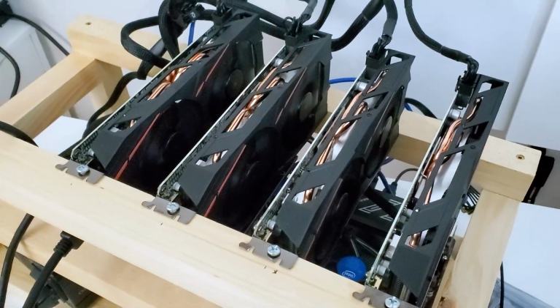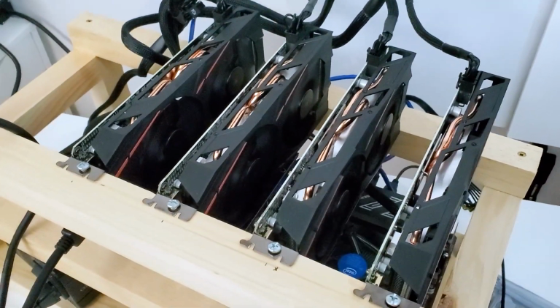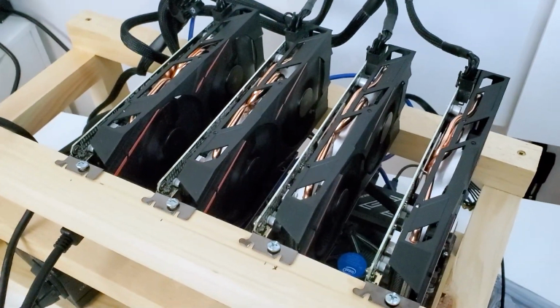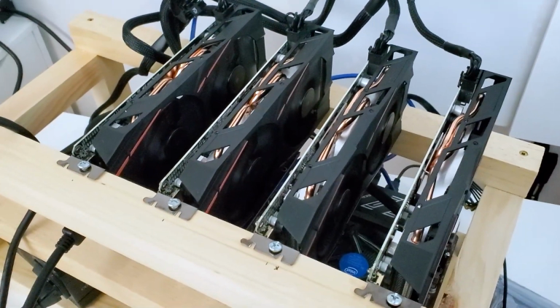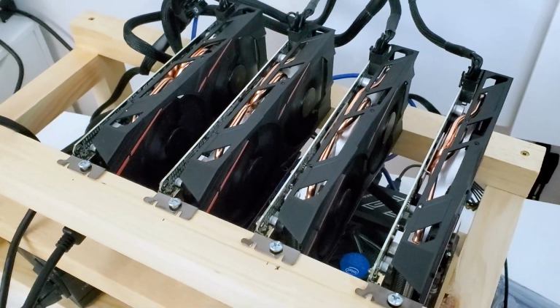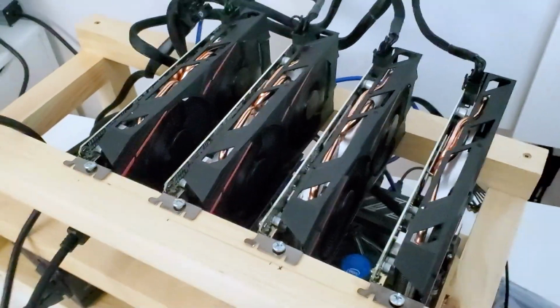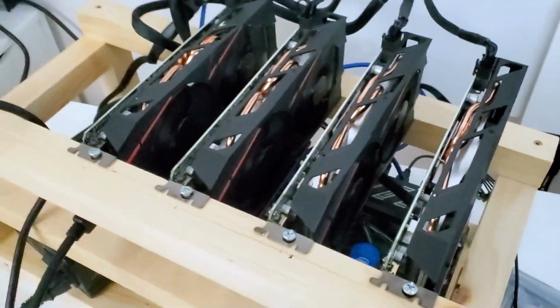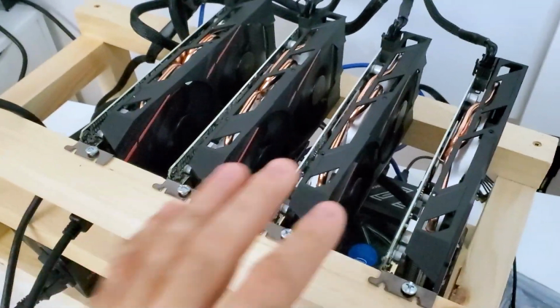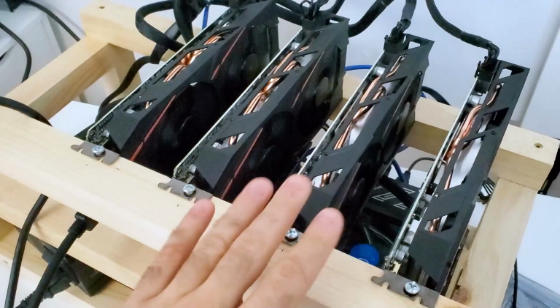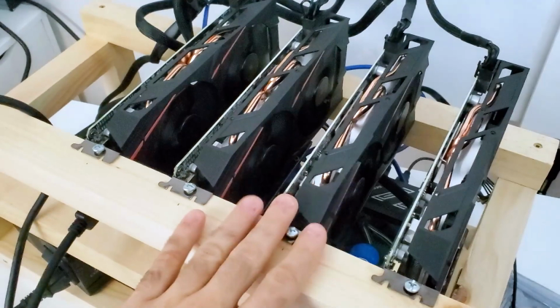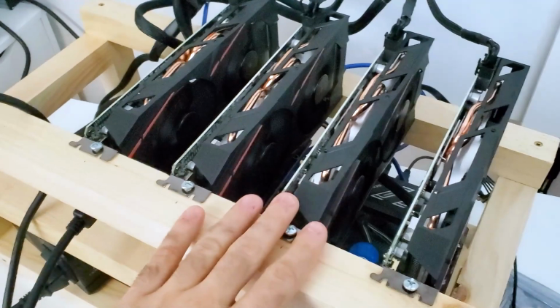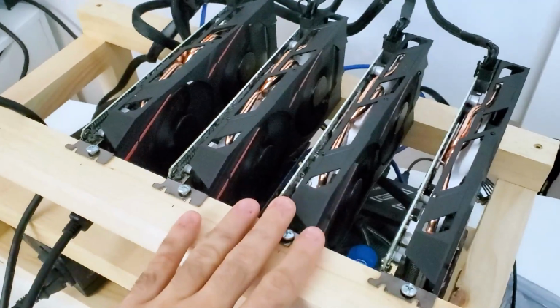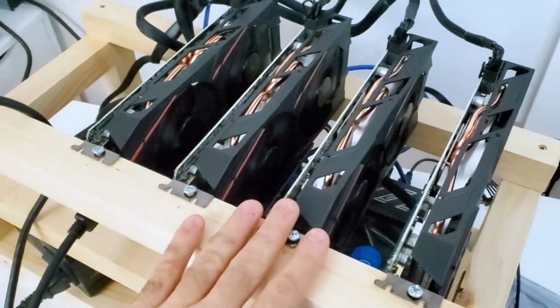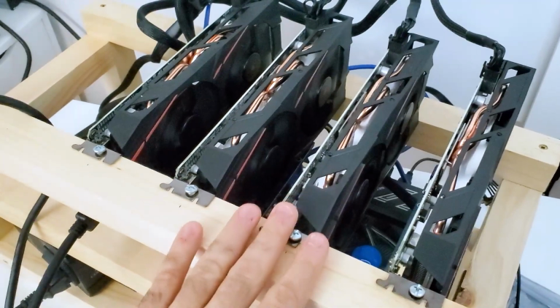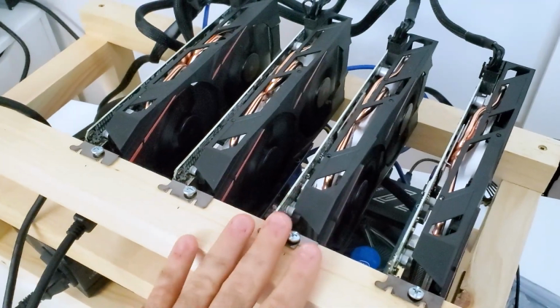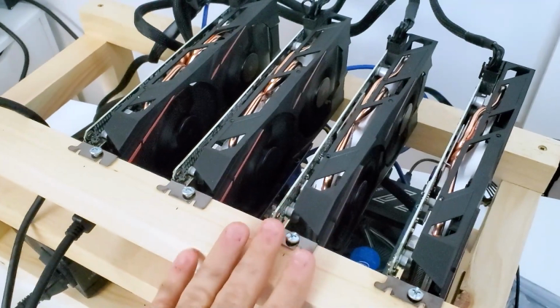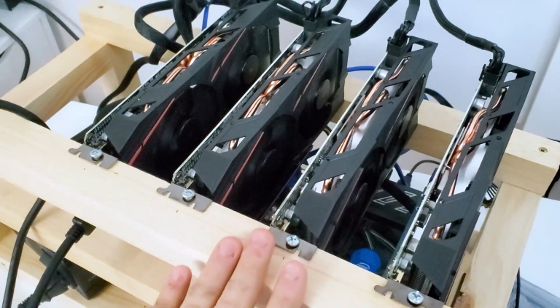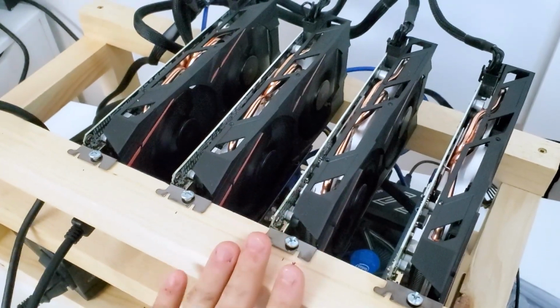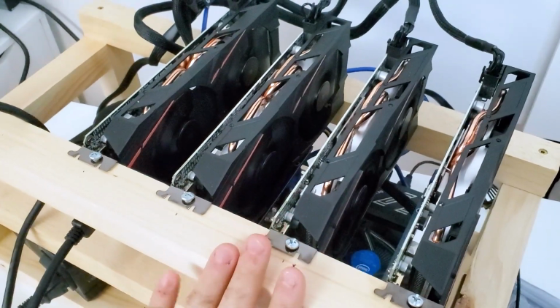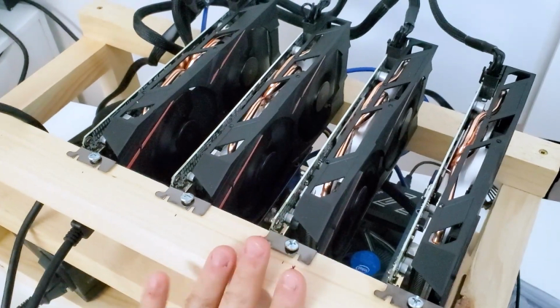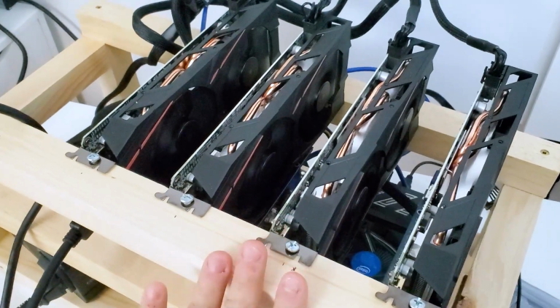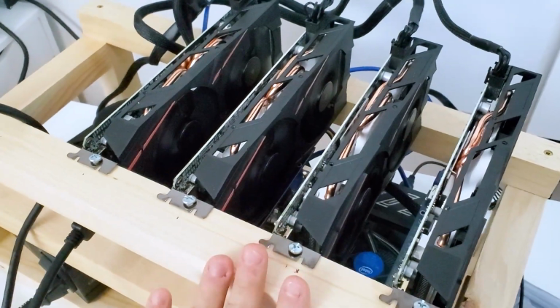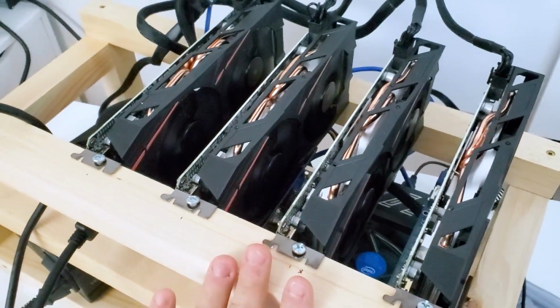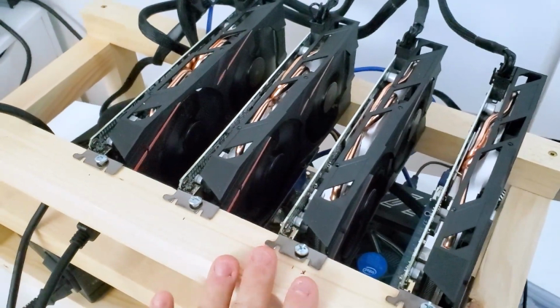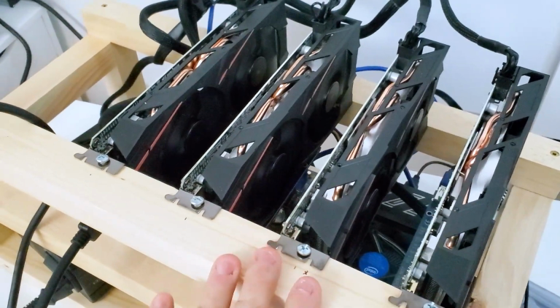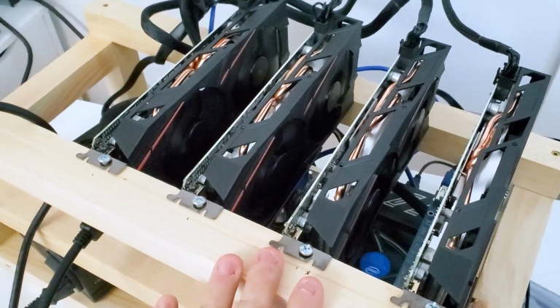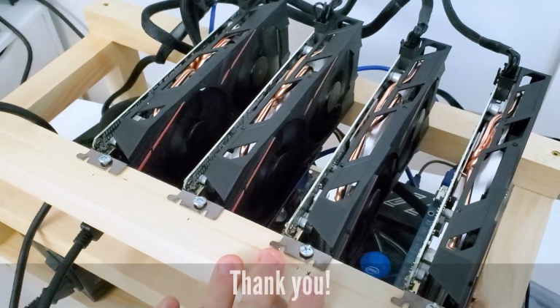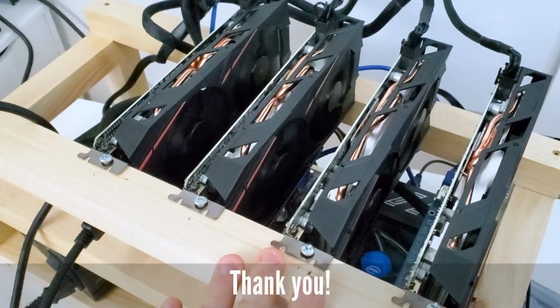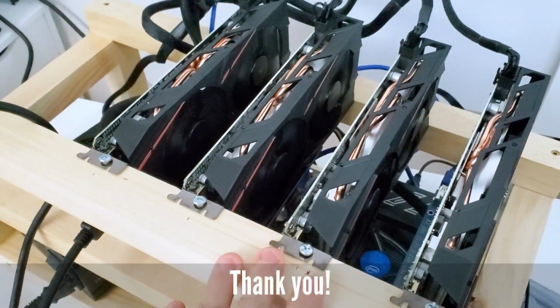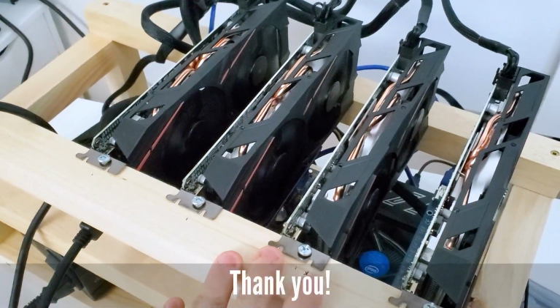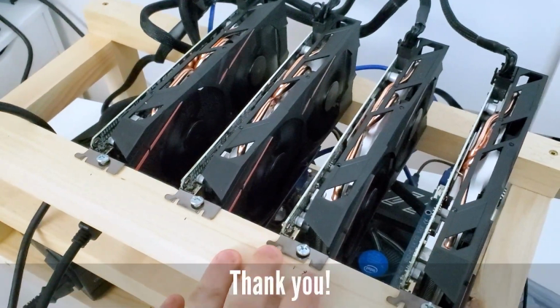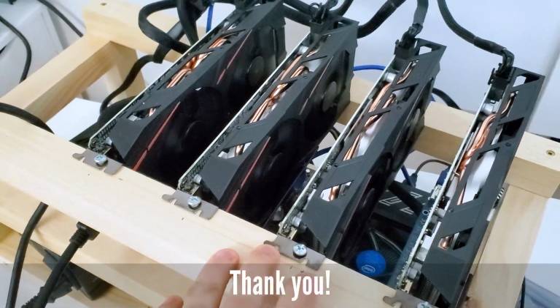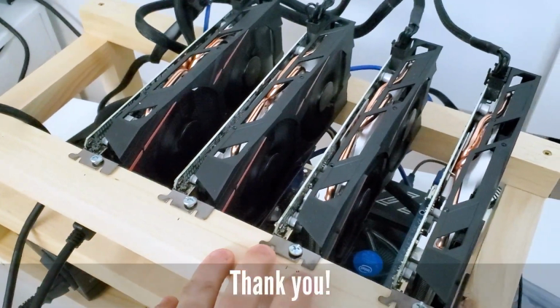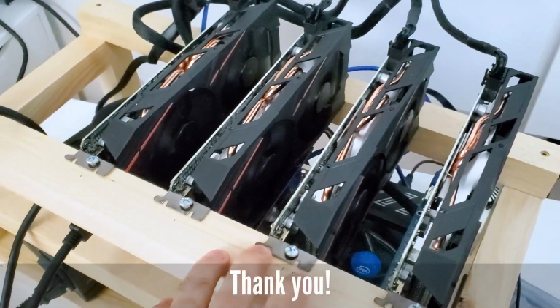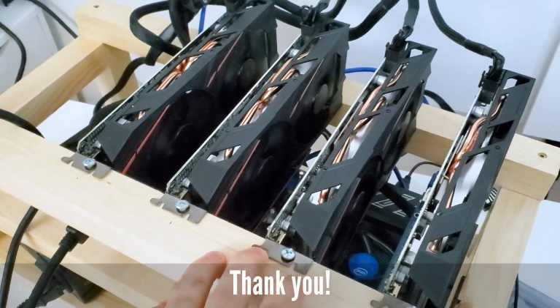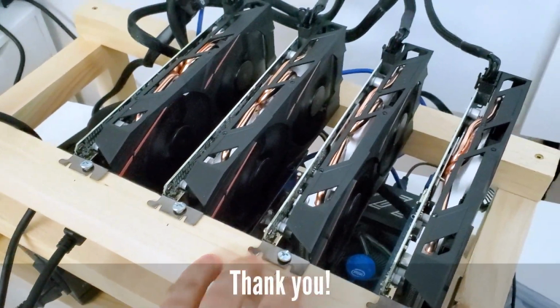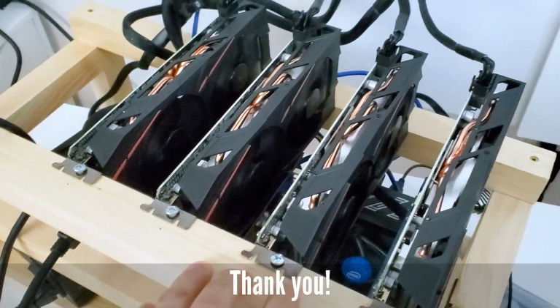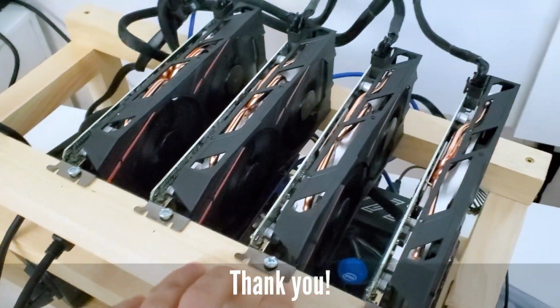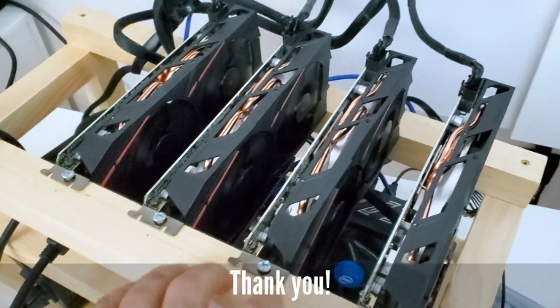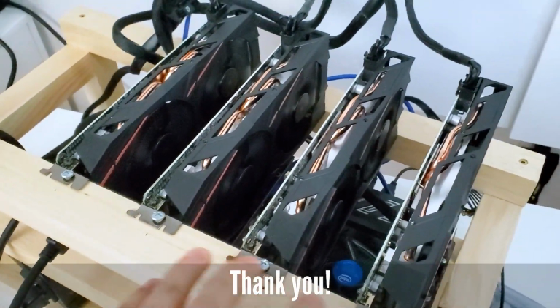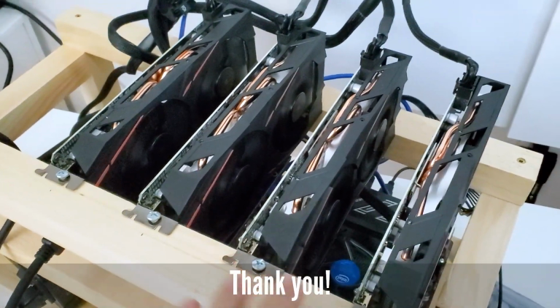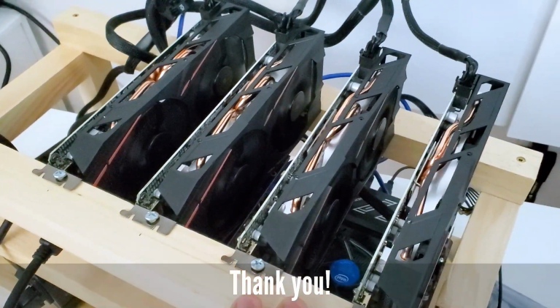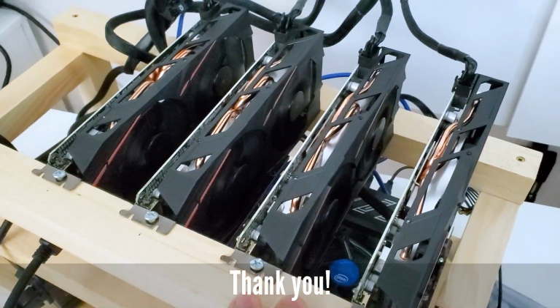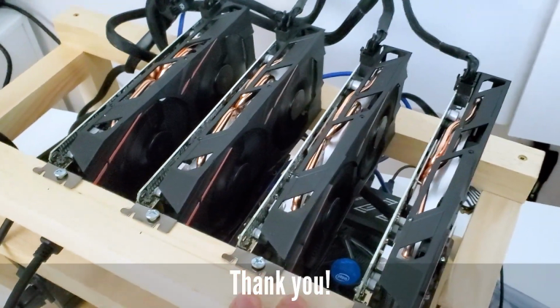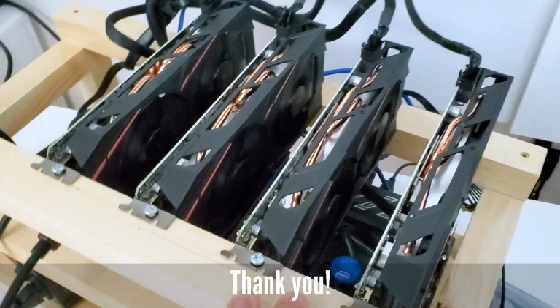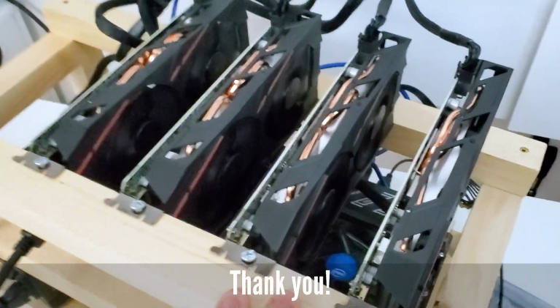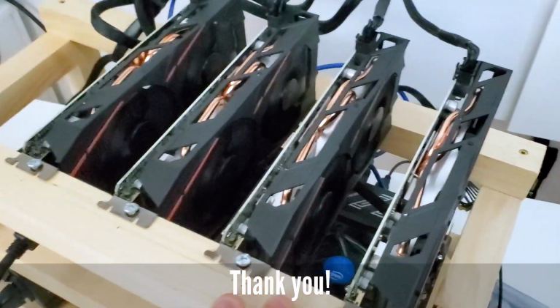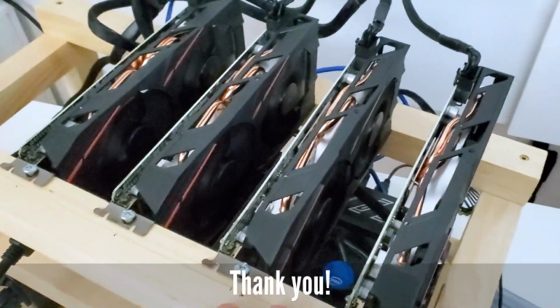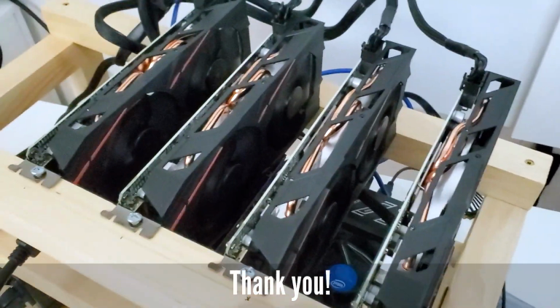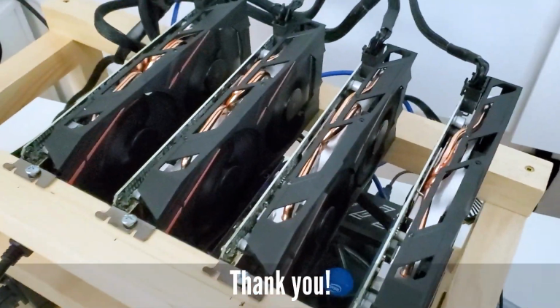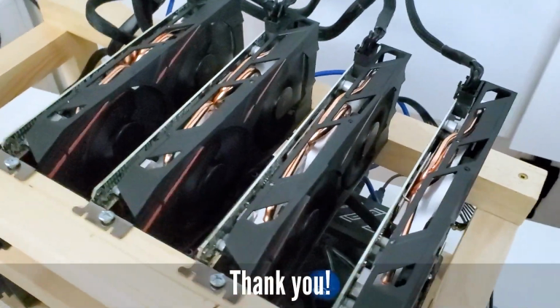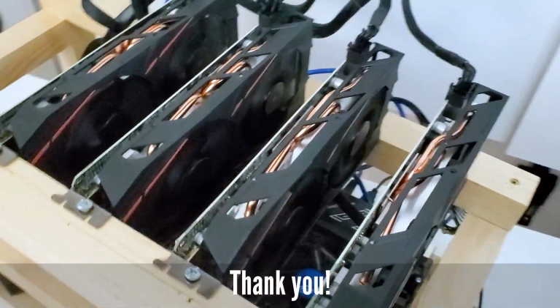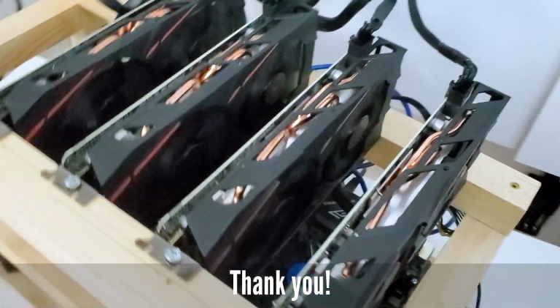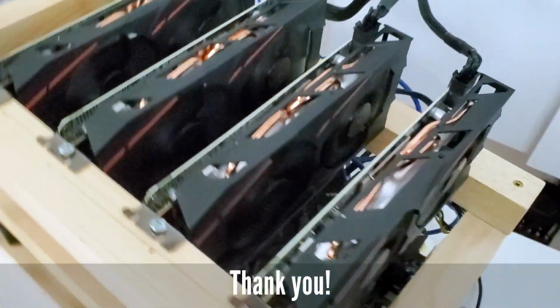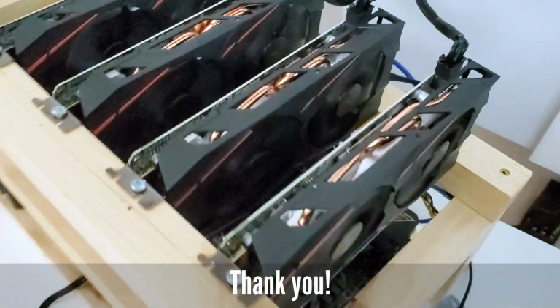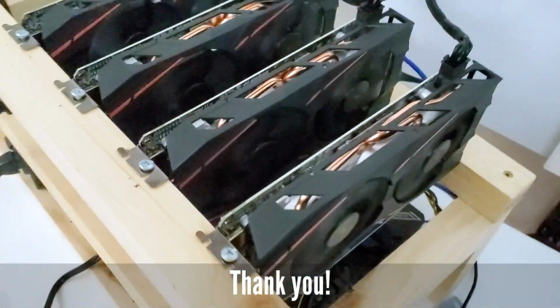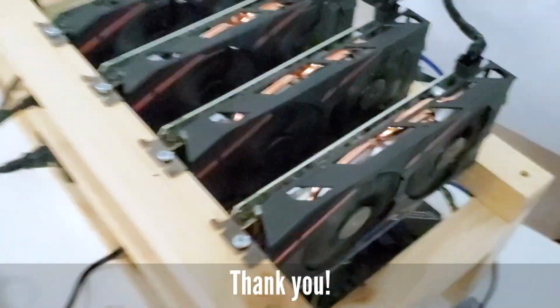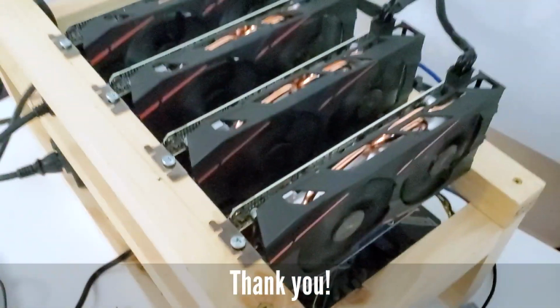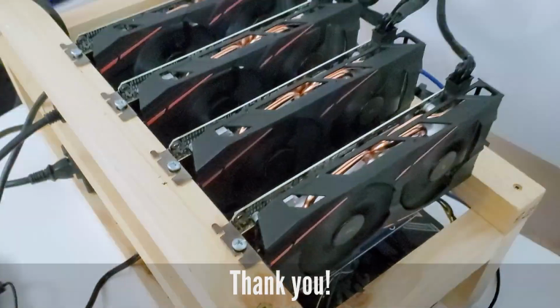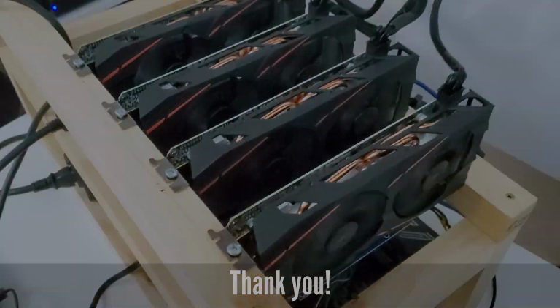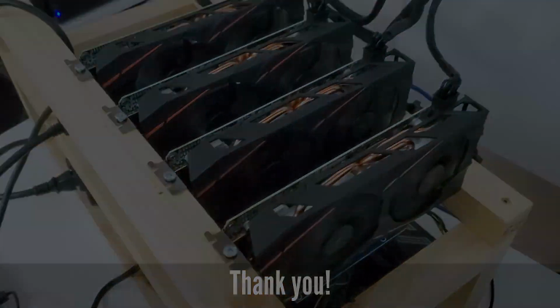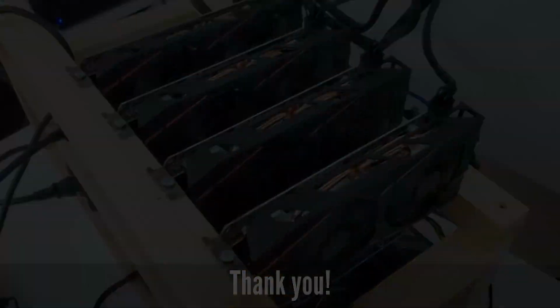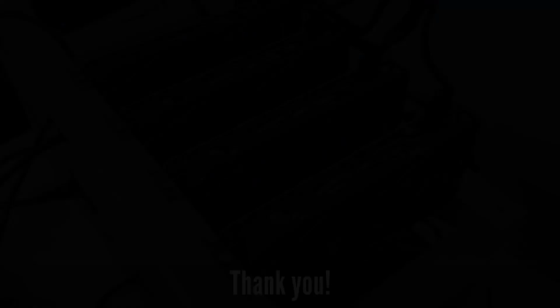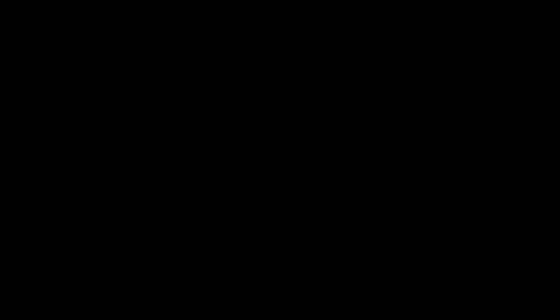There you go — my first RX 580 mining rig. I love it. It looks so cool.